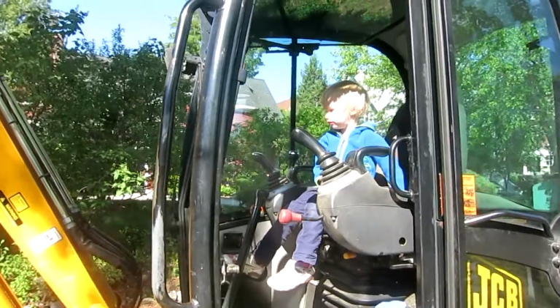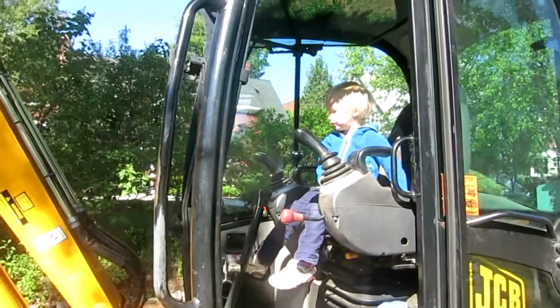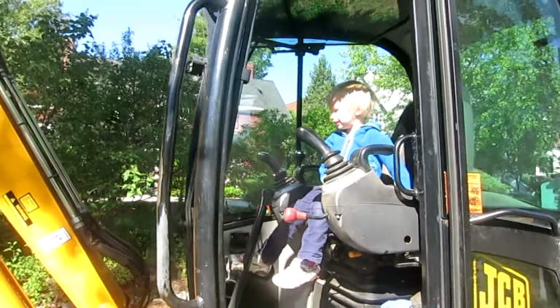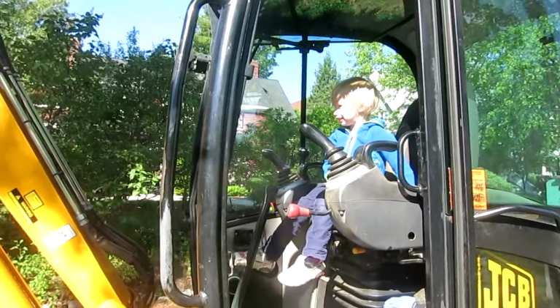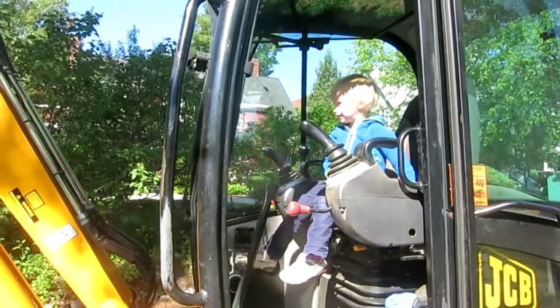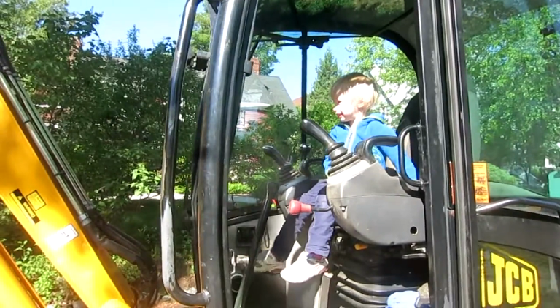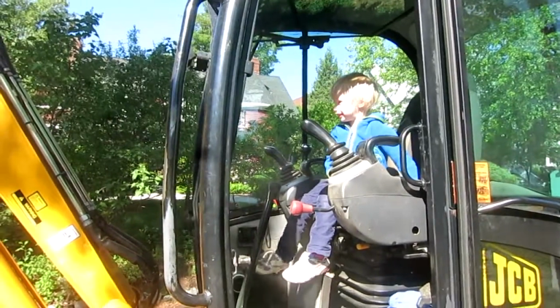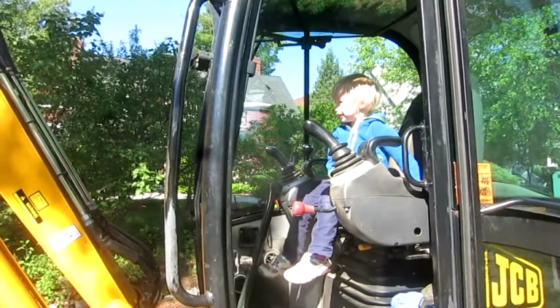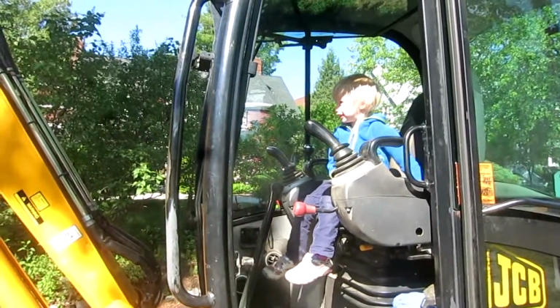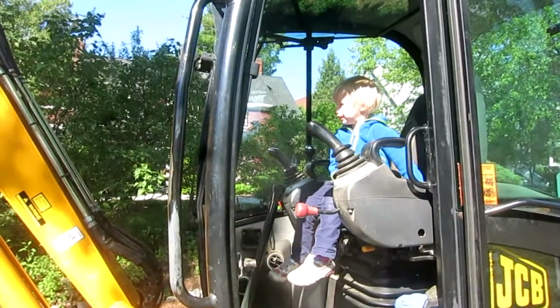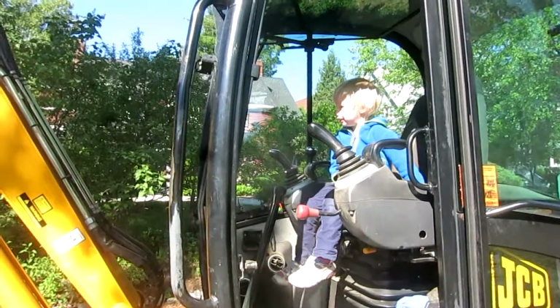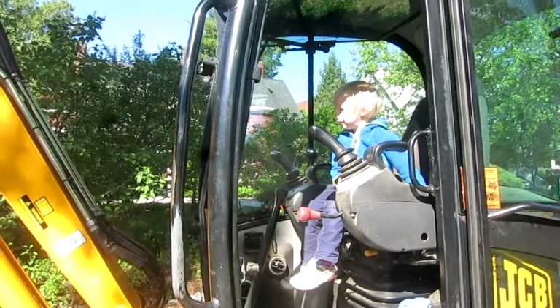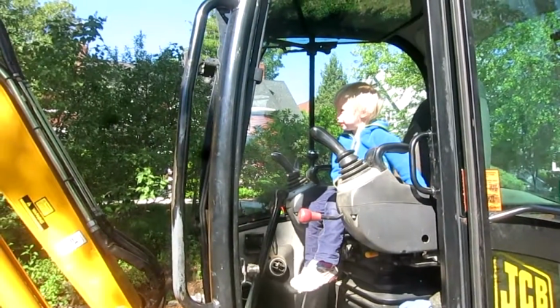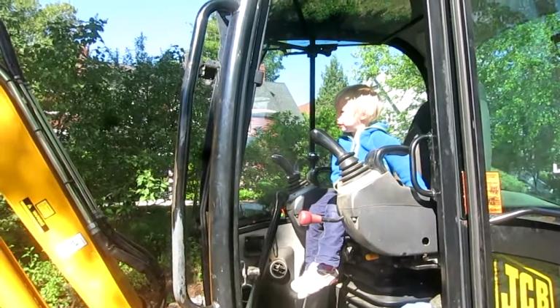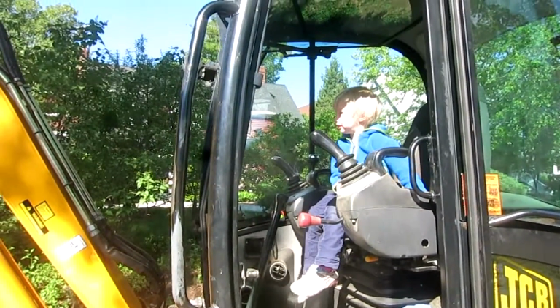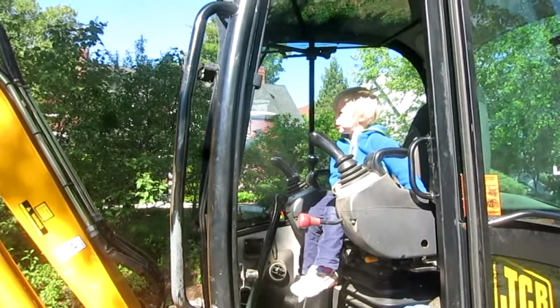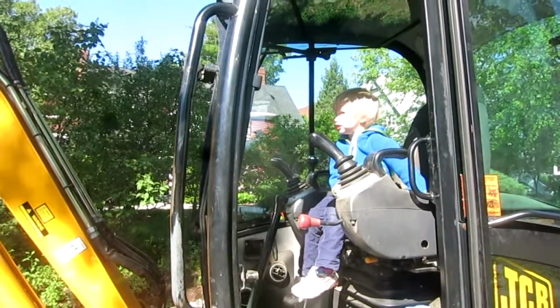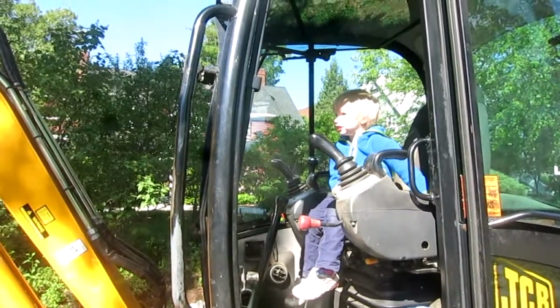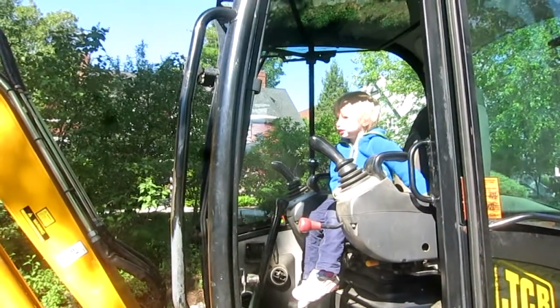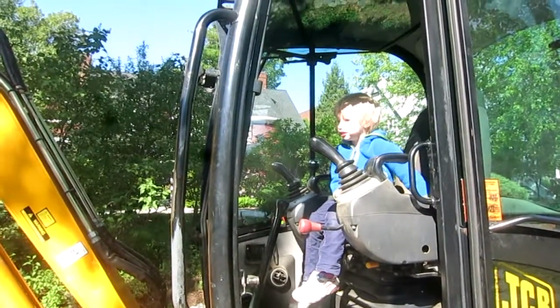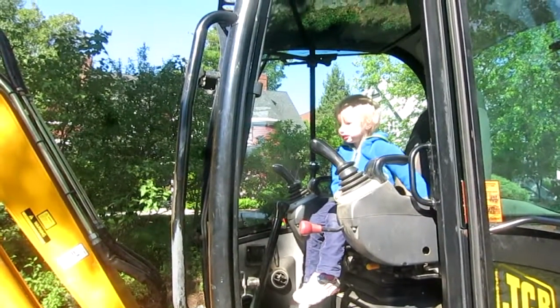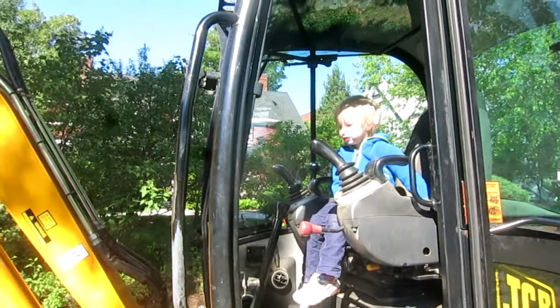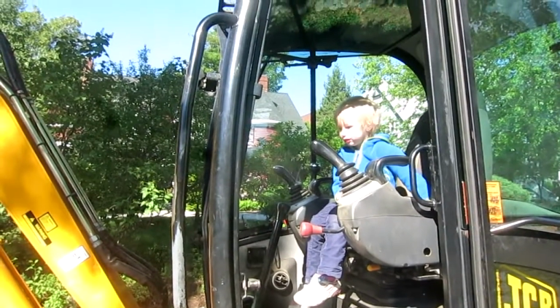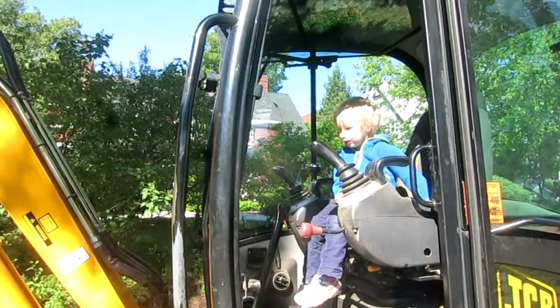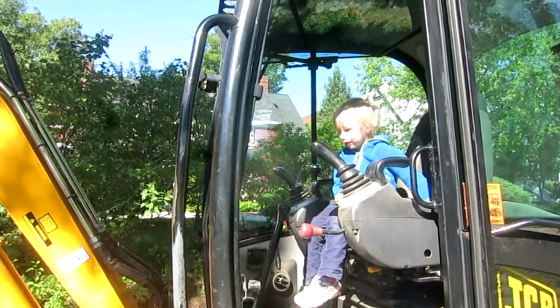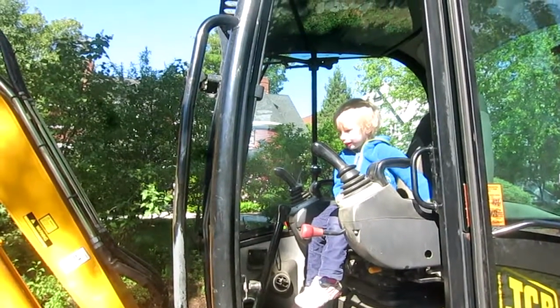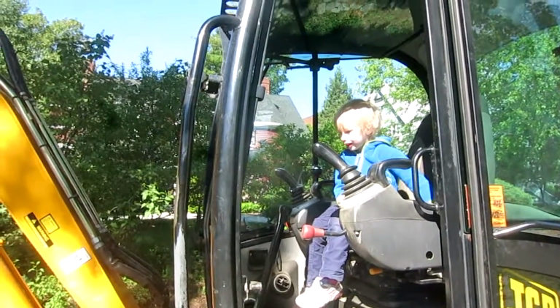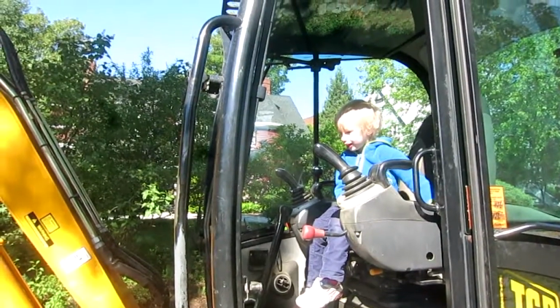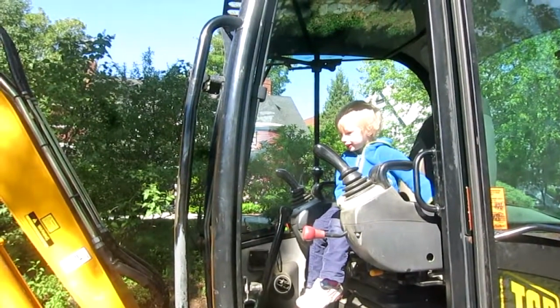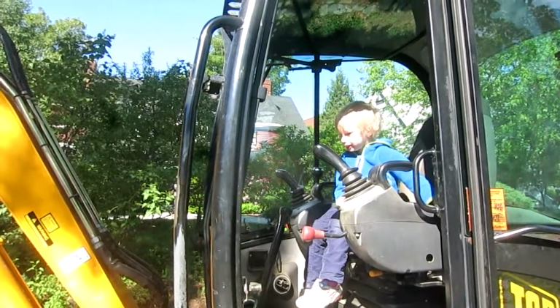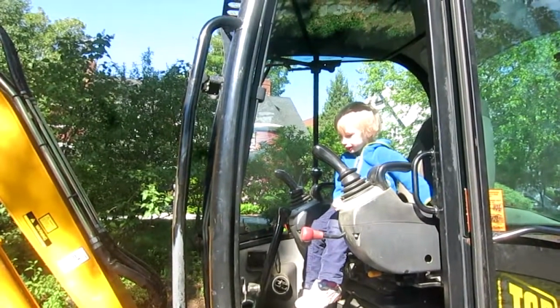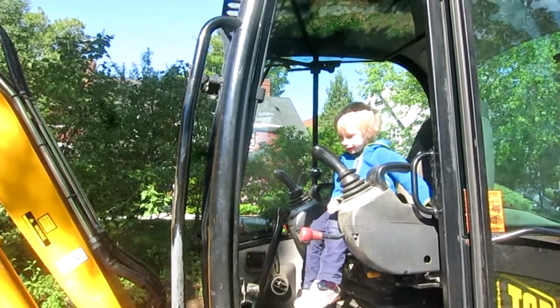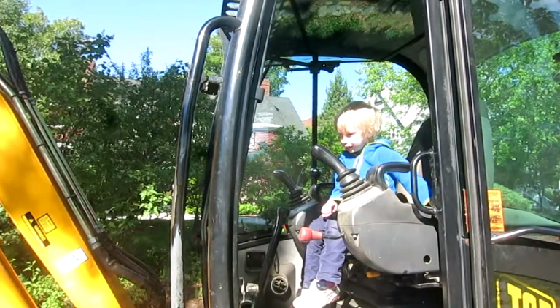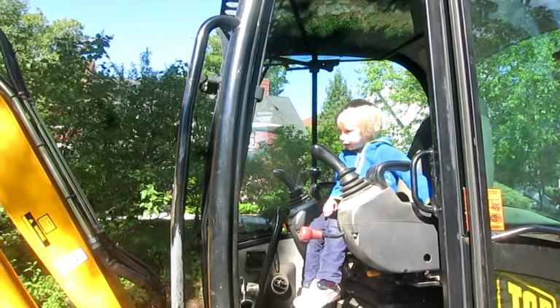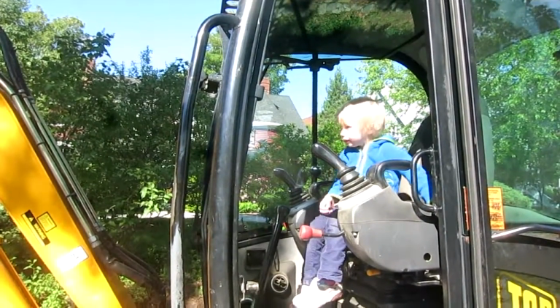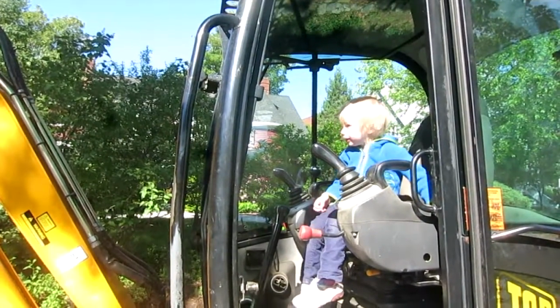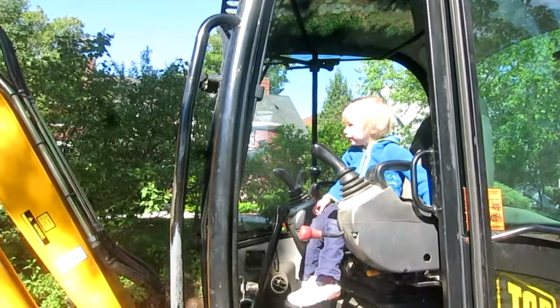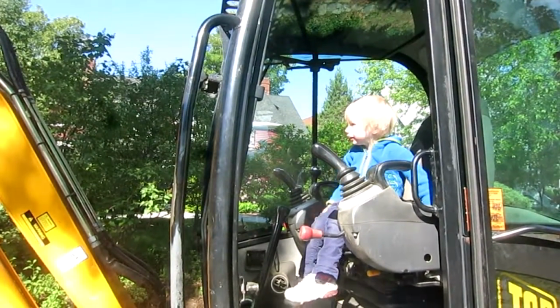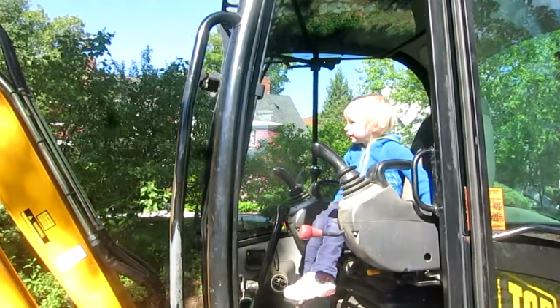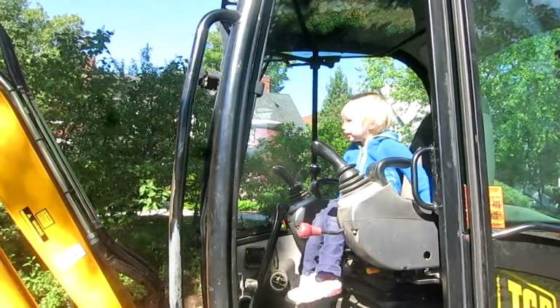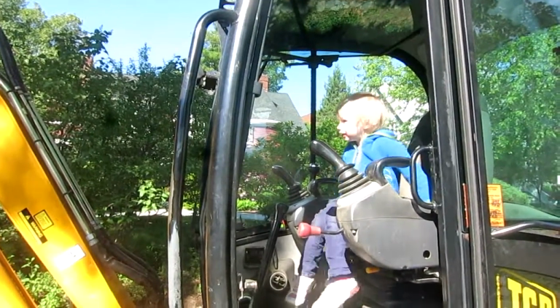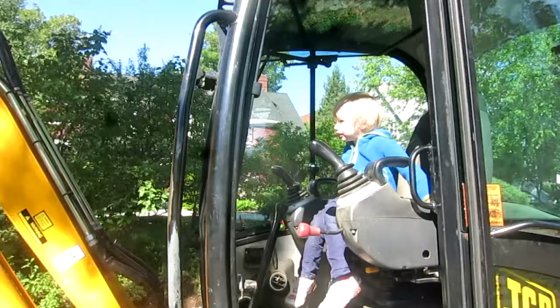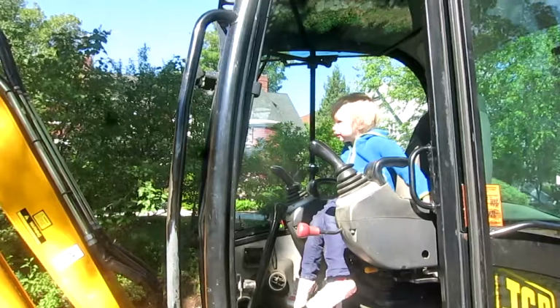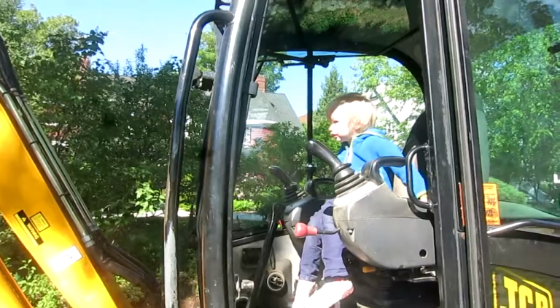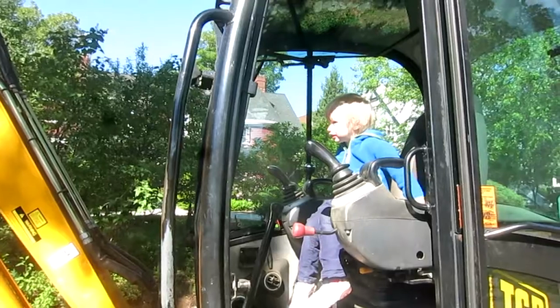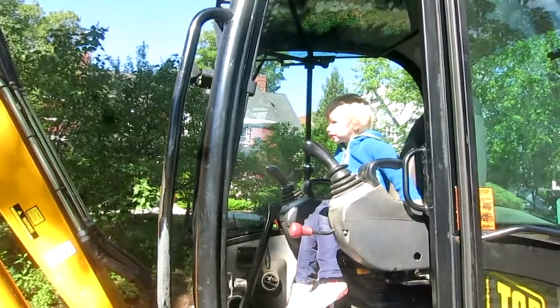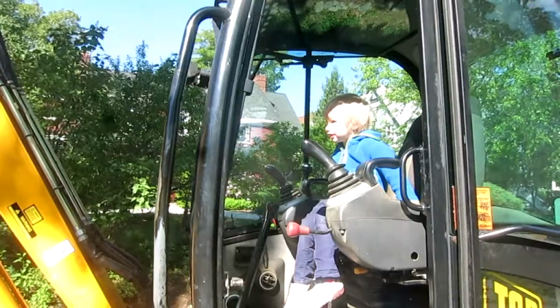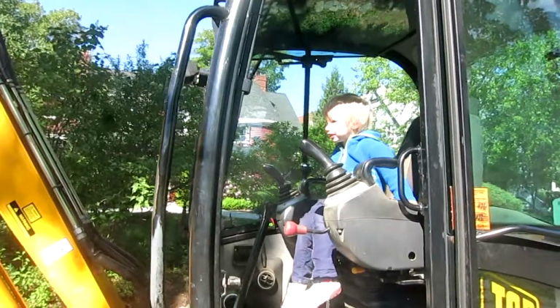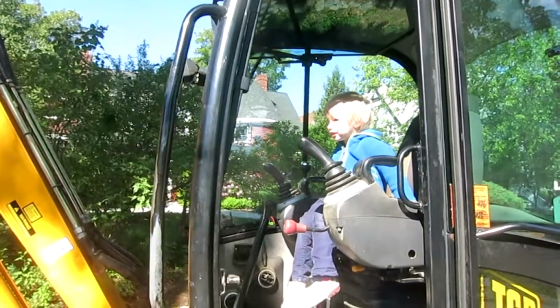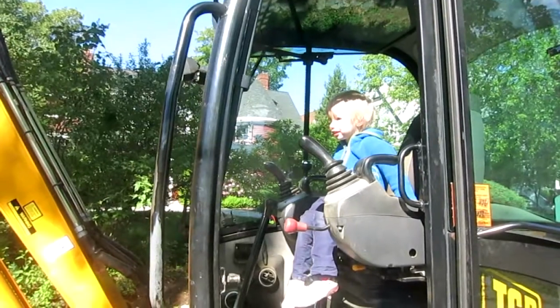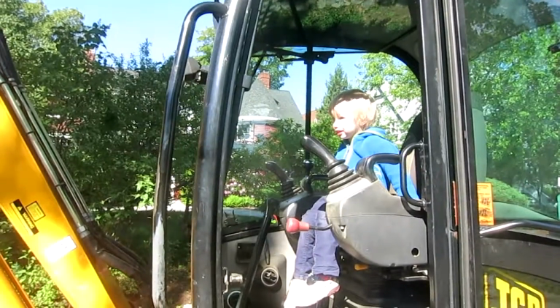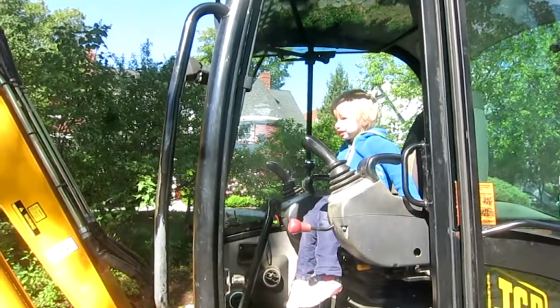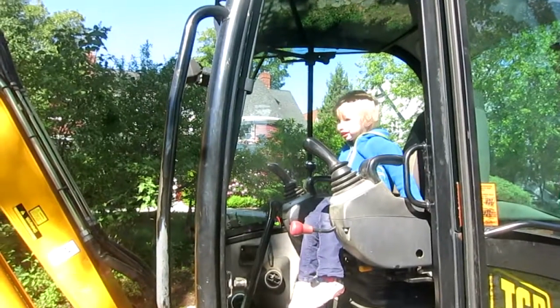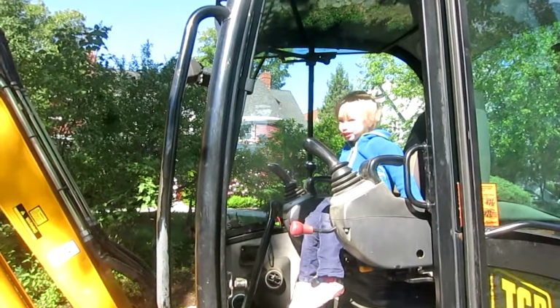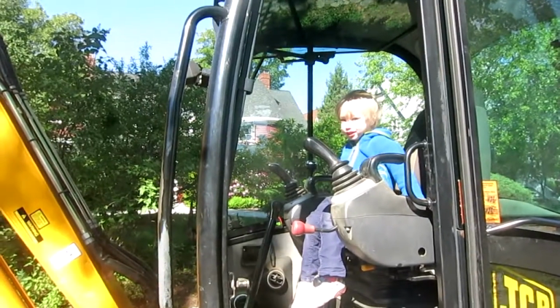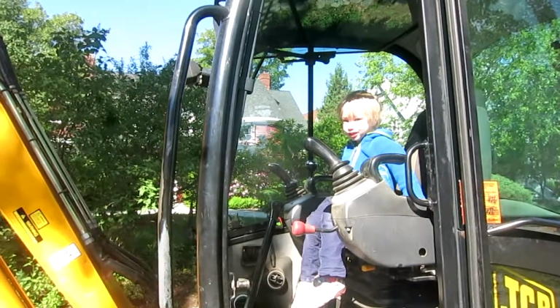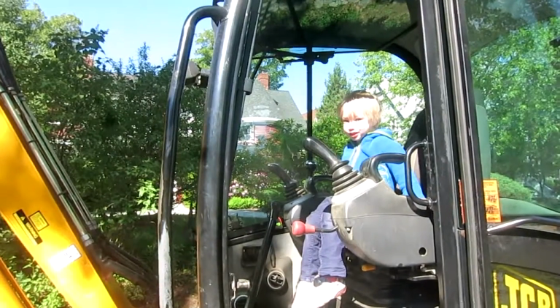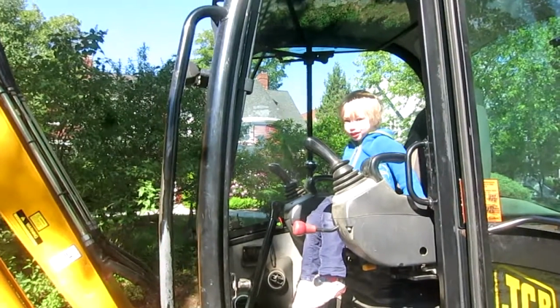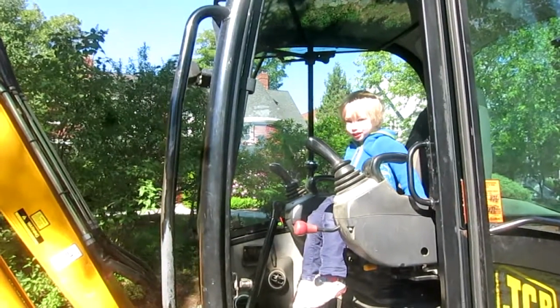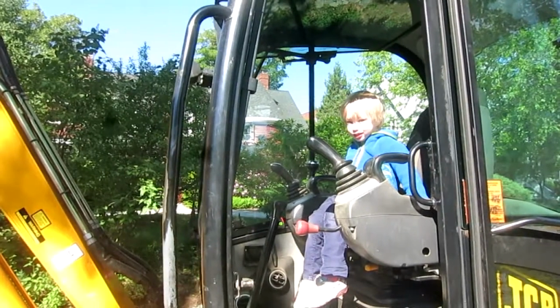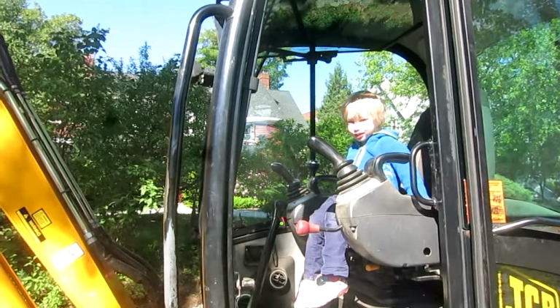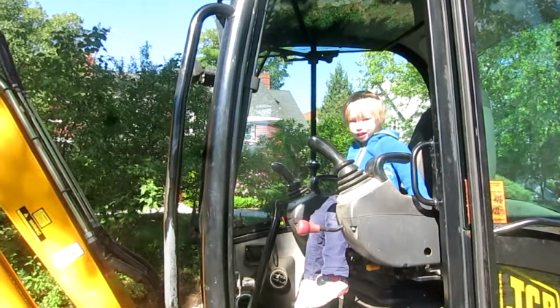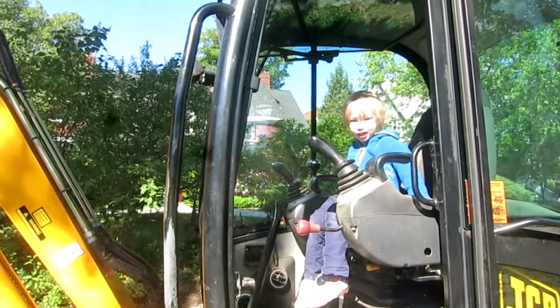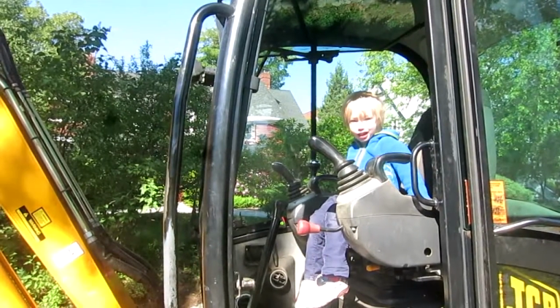This is a more excavator. Moss, you want to learn how to drive one of these someday? Yeah.